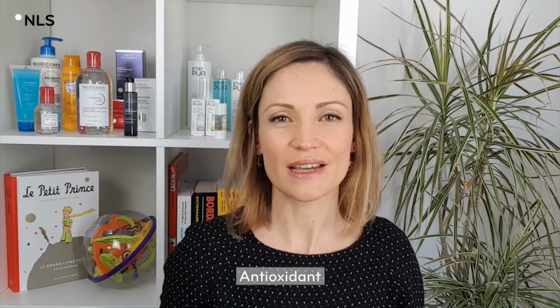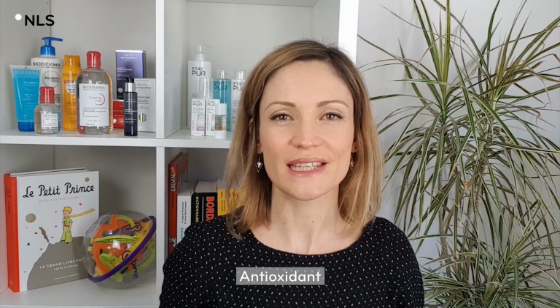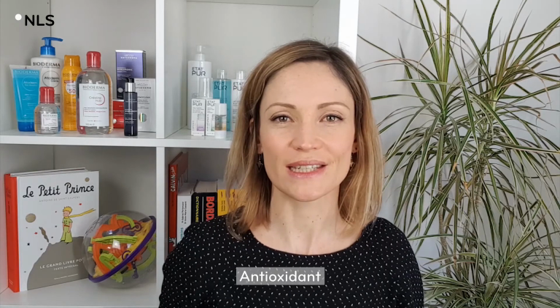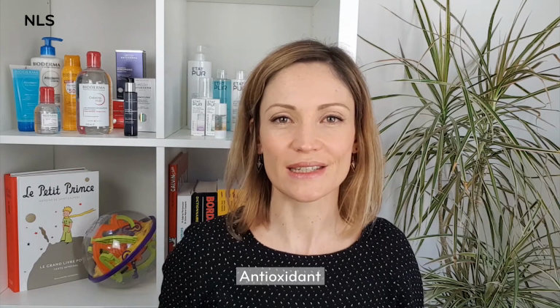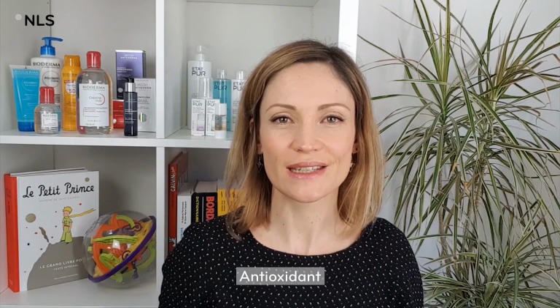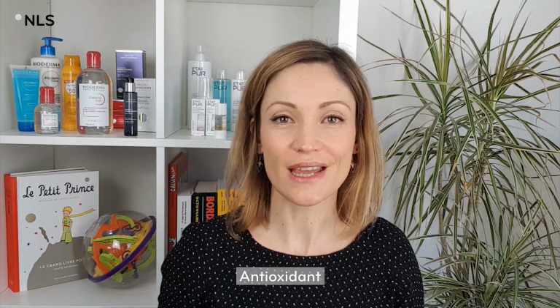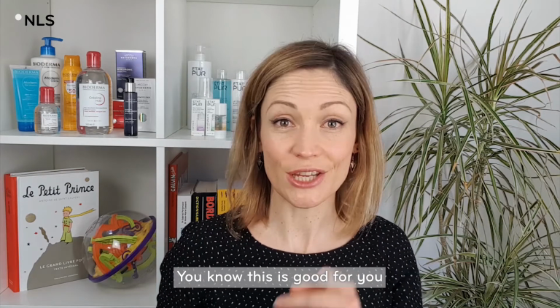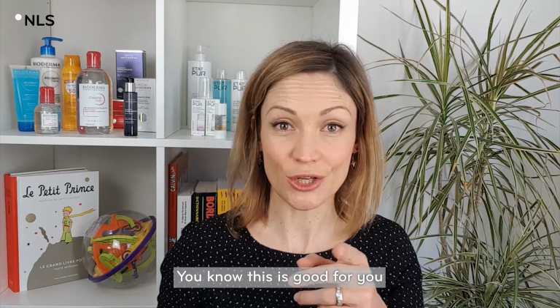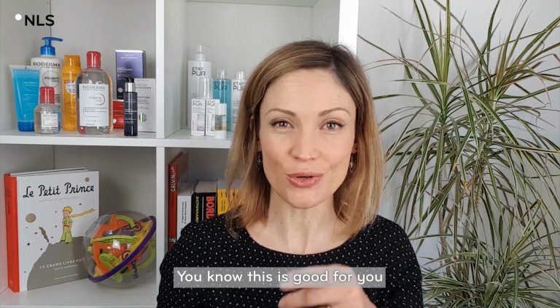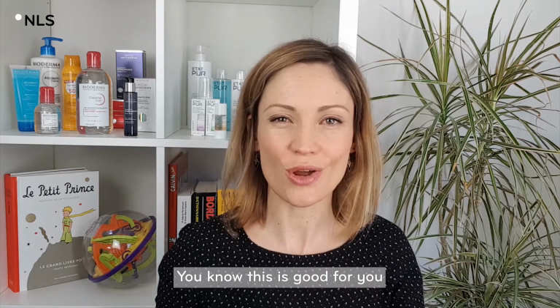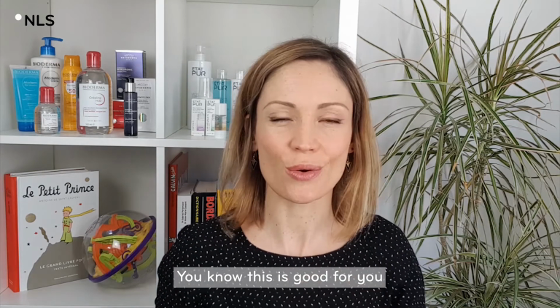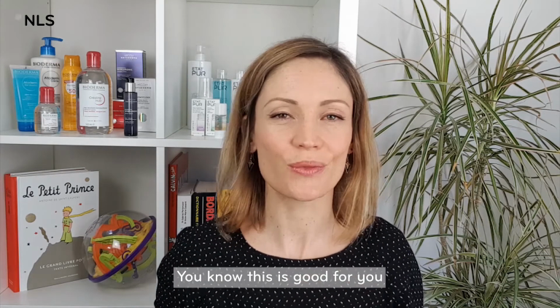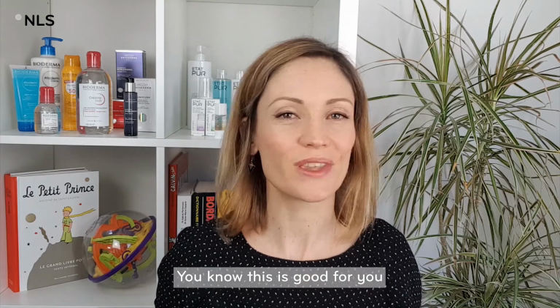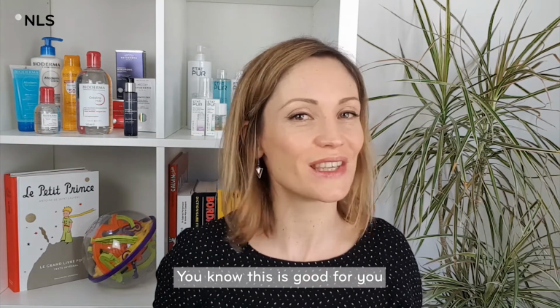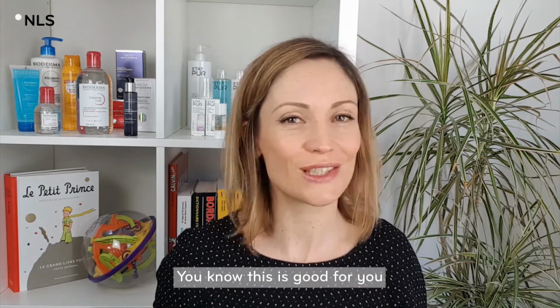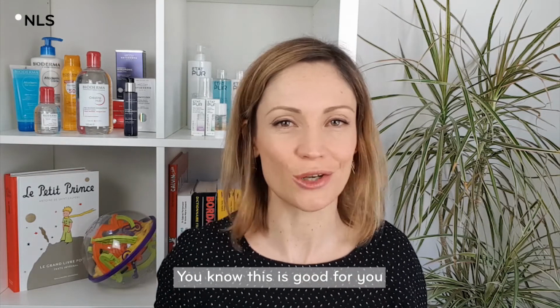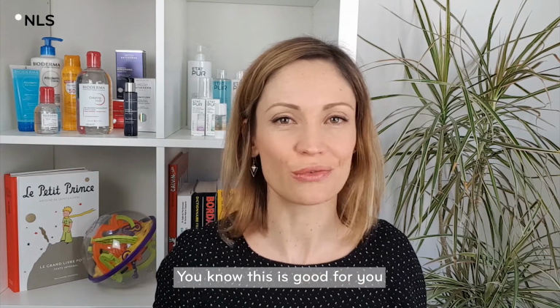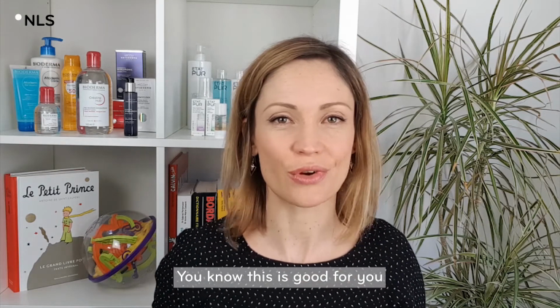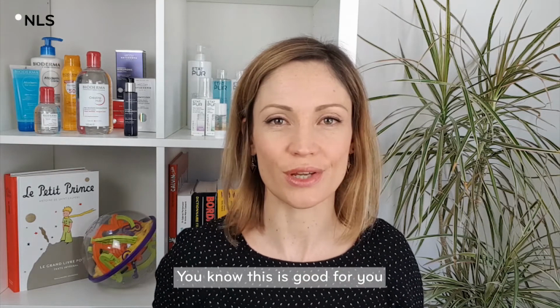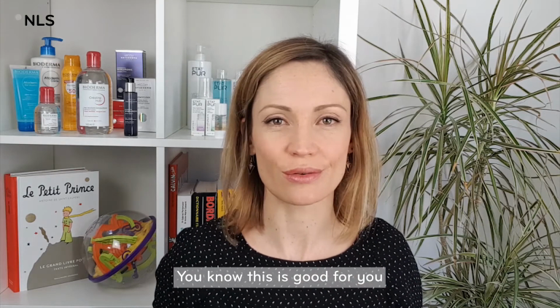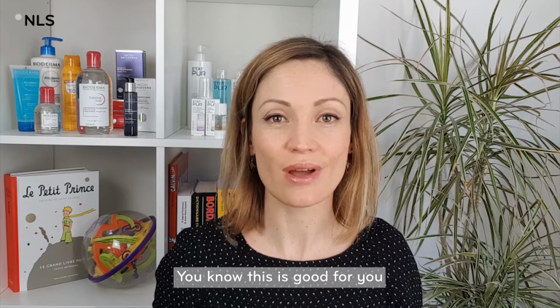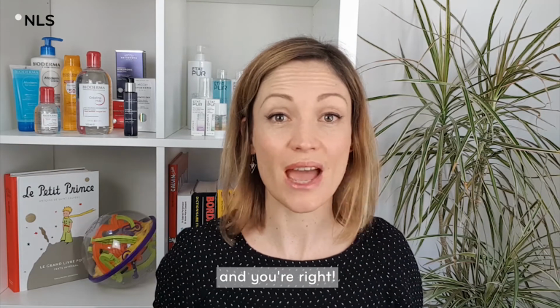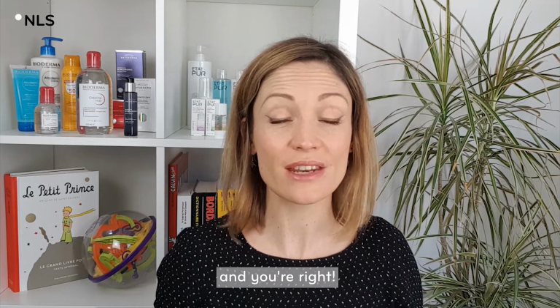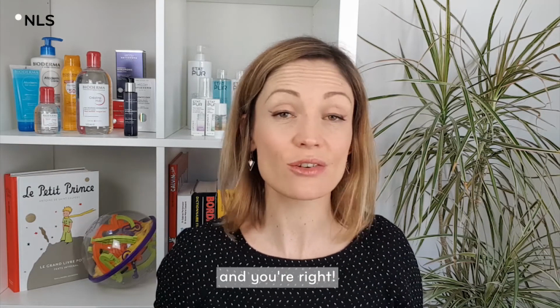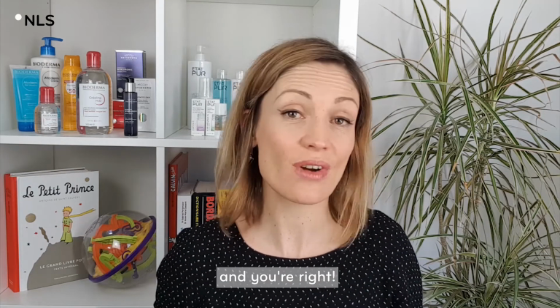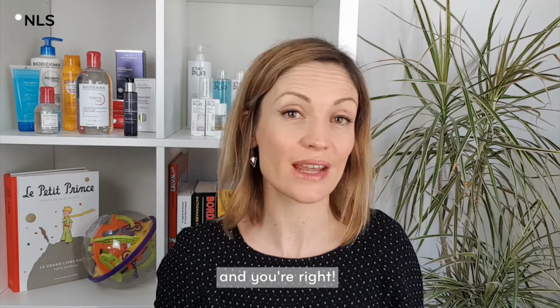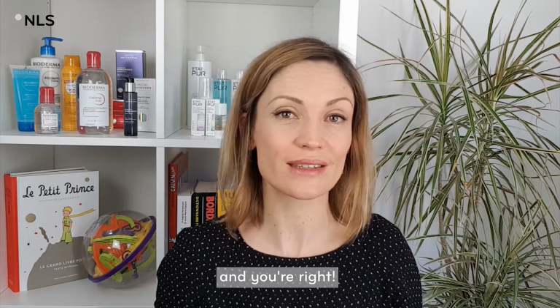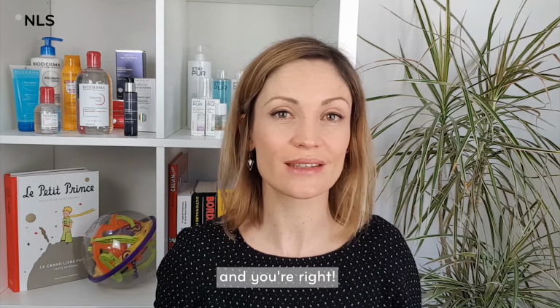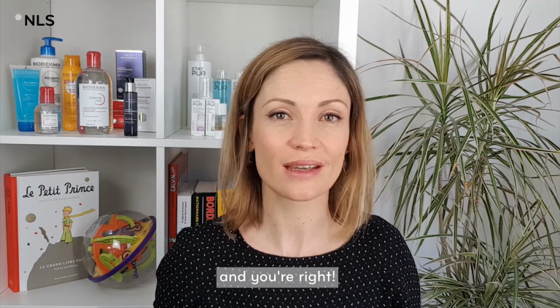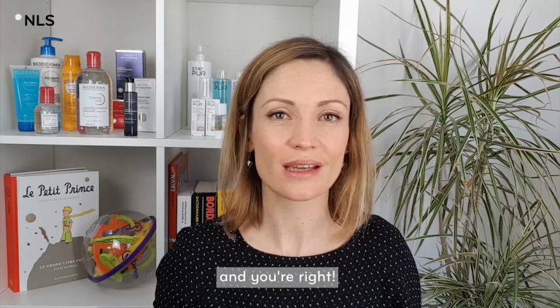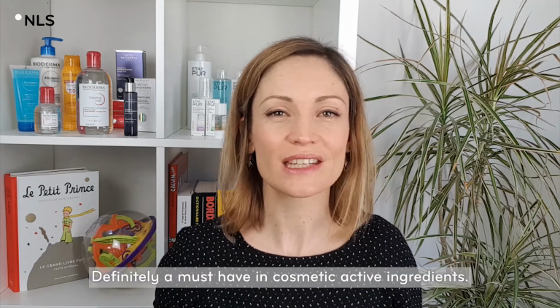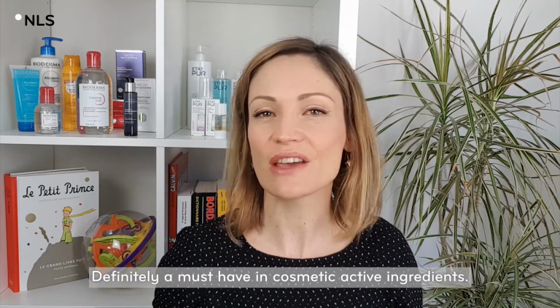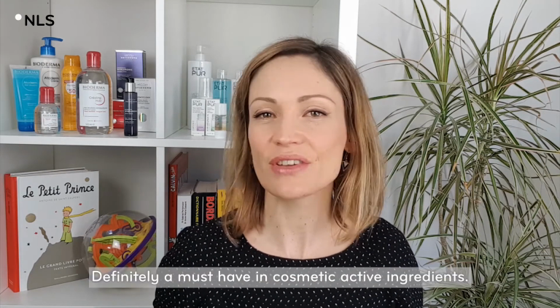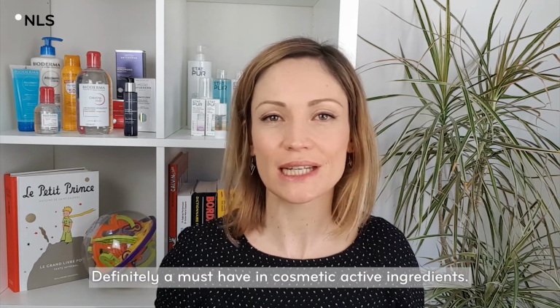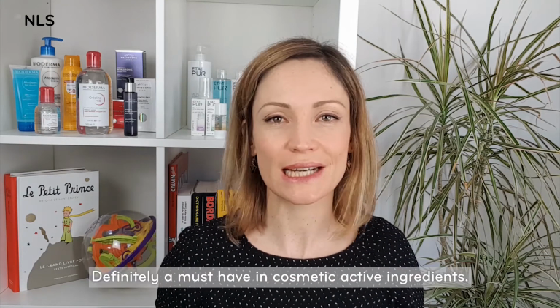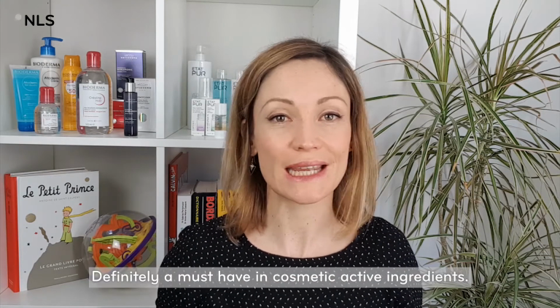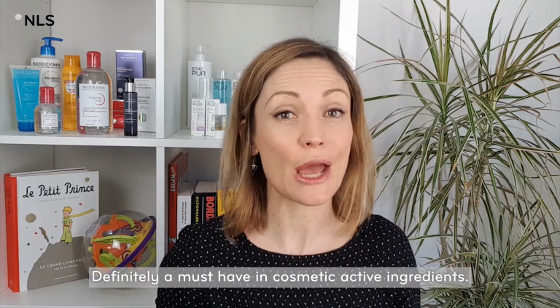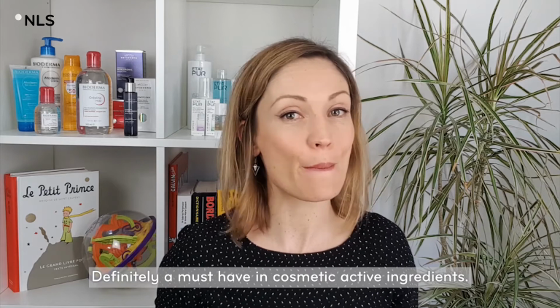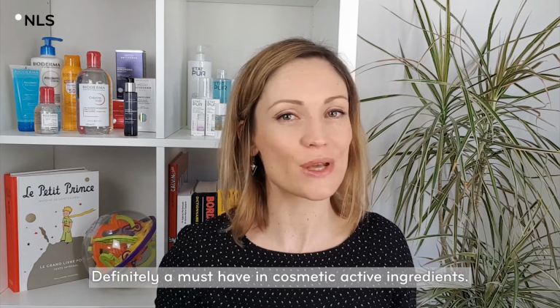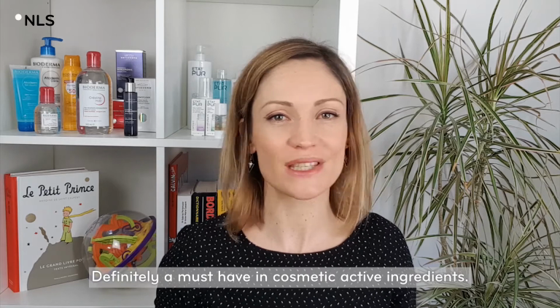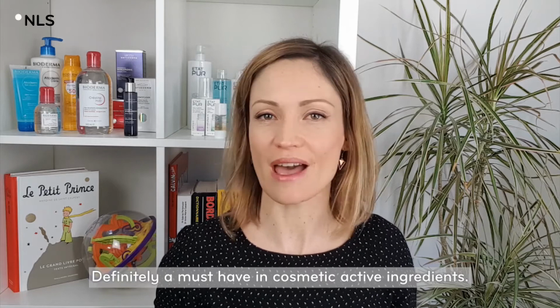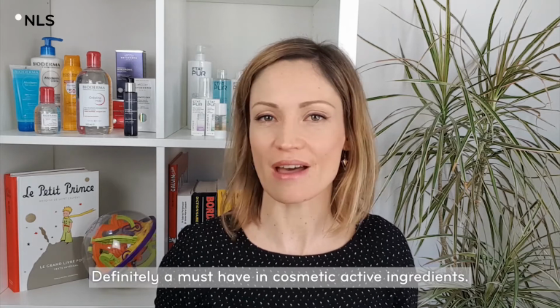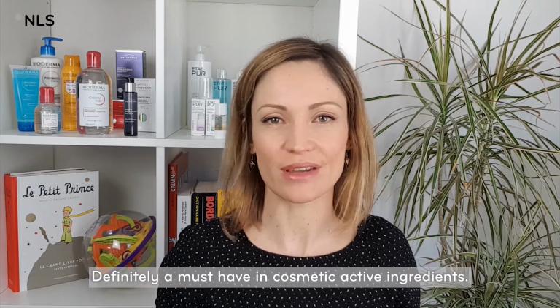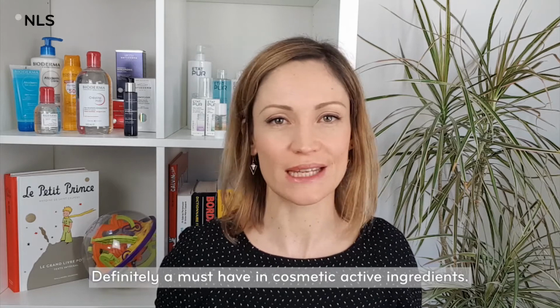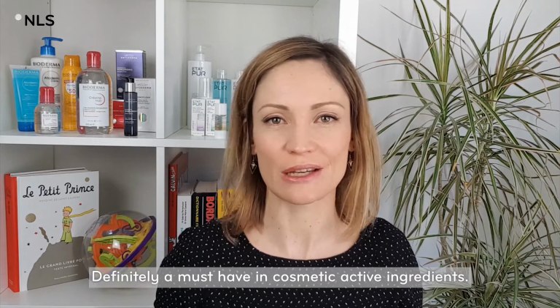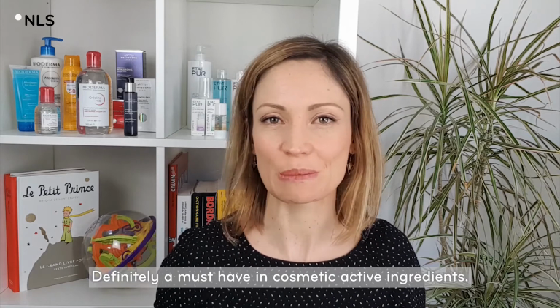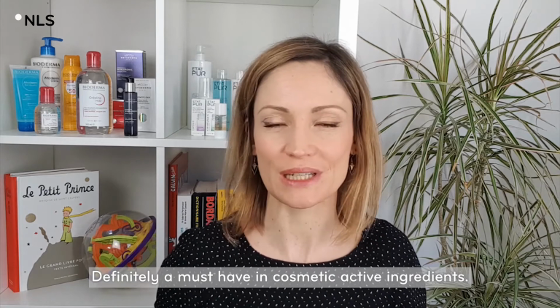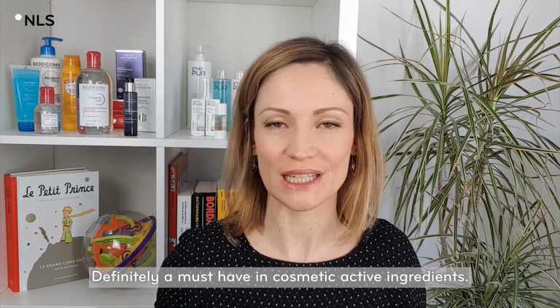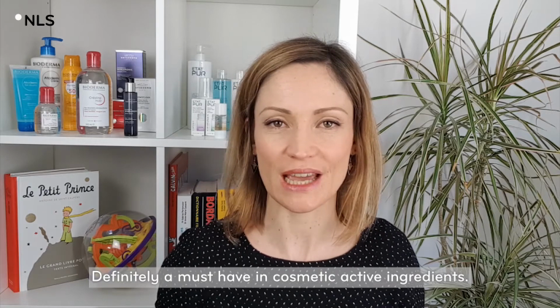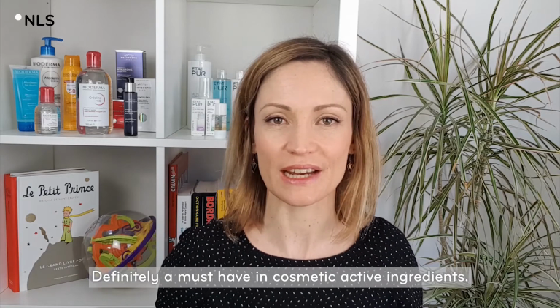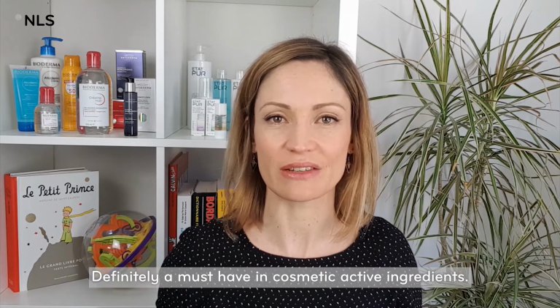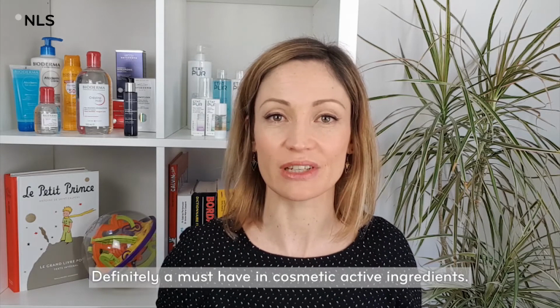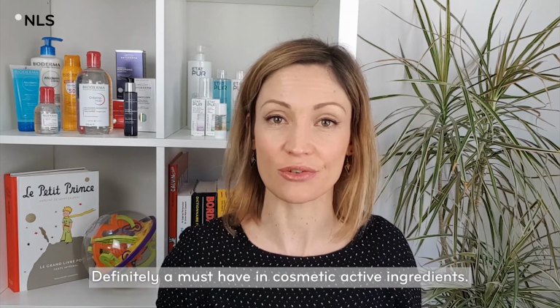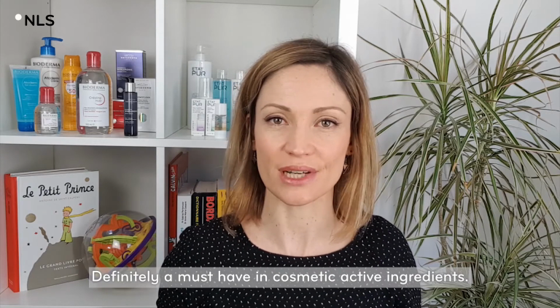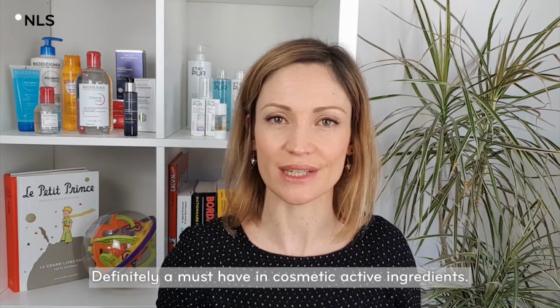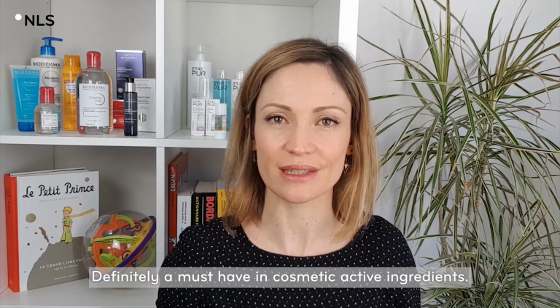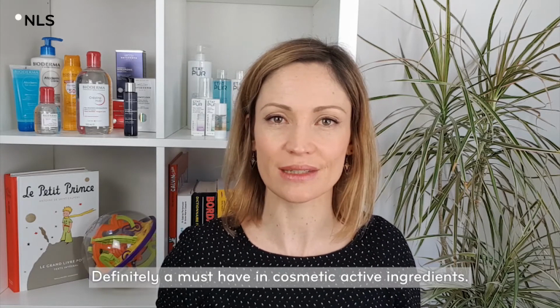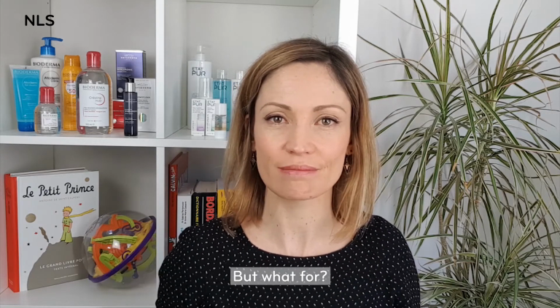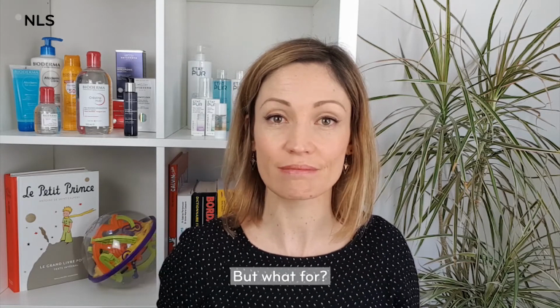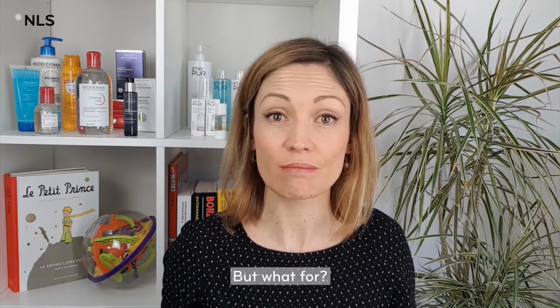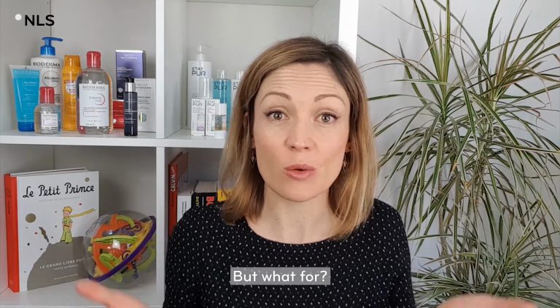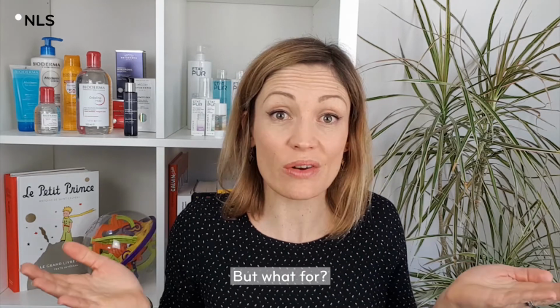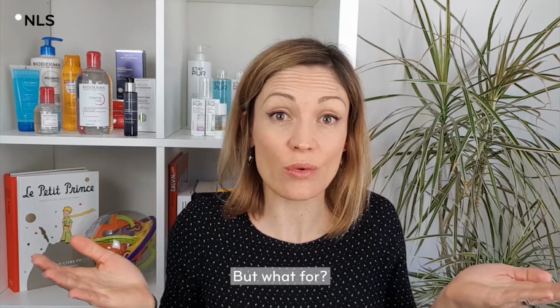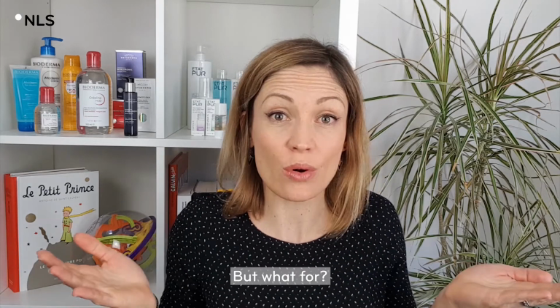Antioxidants! You know this is good for you, and you're right! Definitely a must-have in cosmetic active ingredients. But what for?